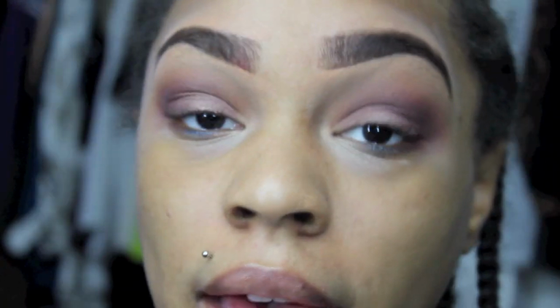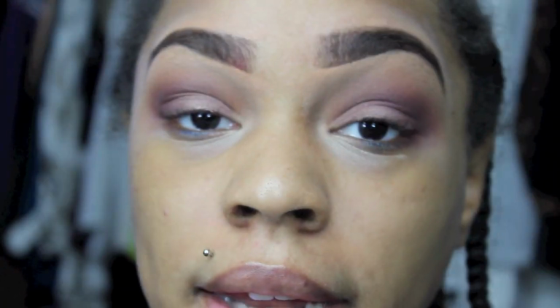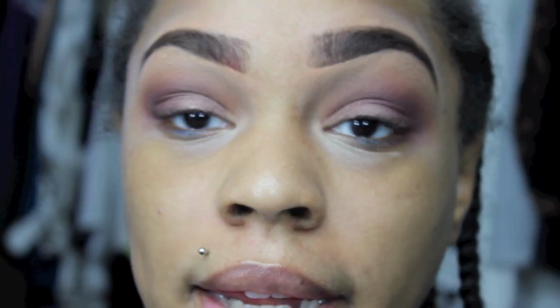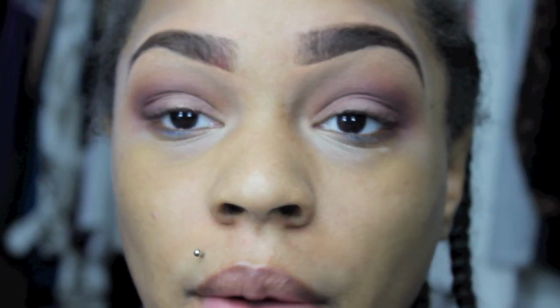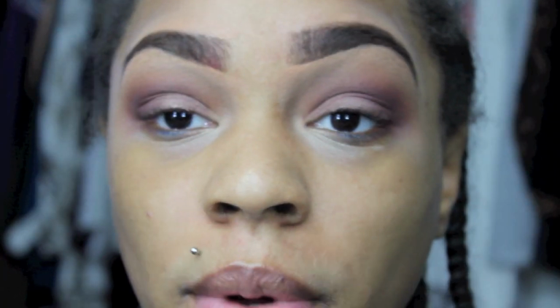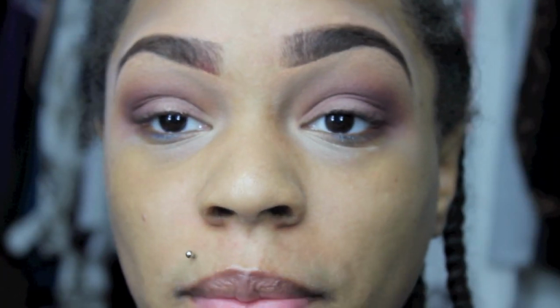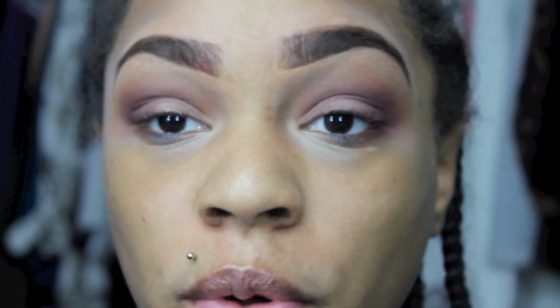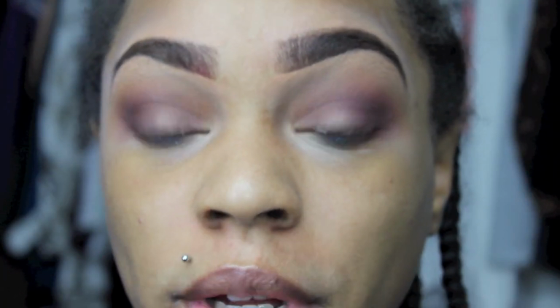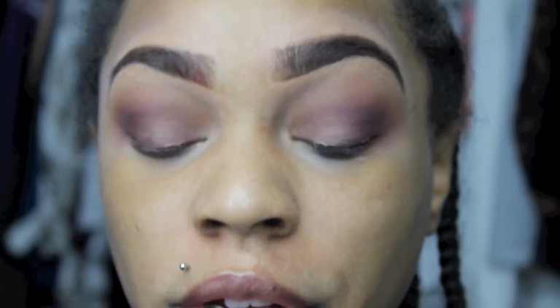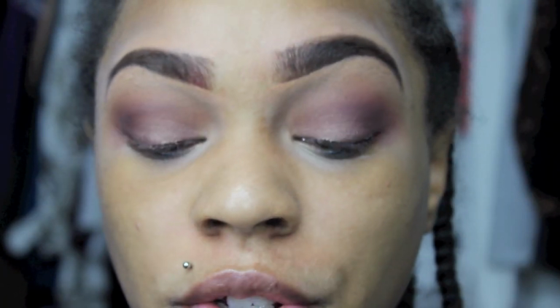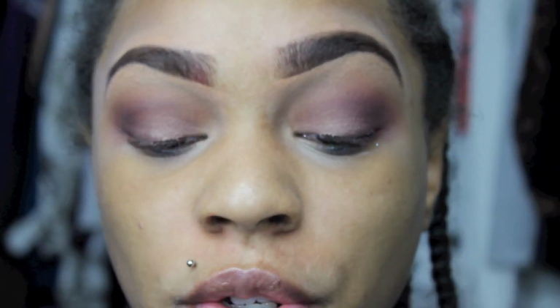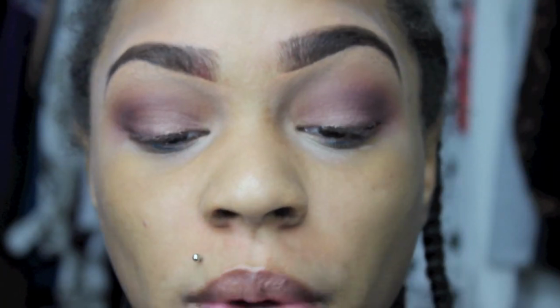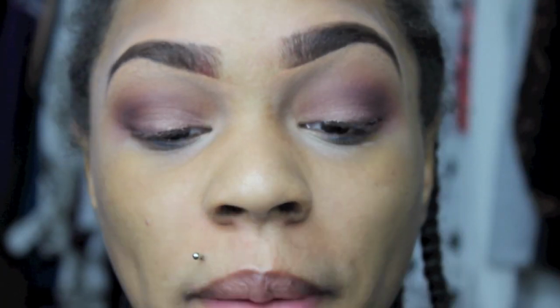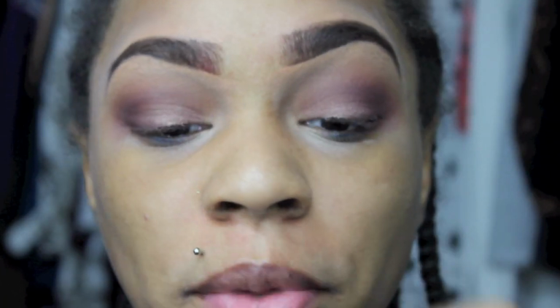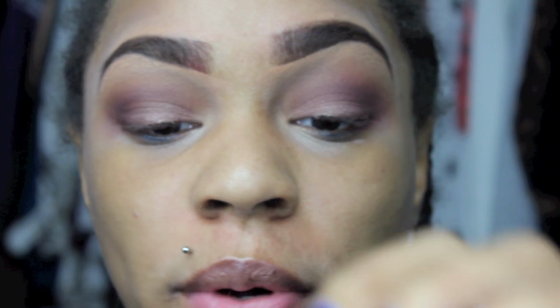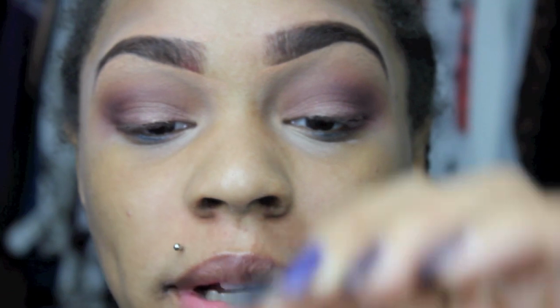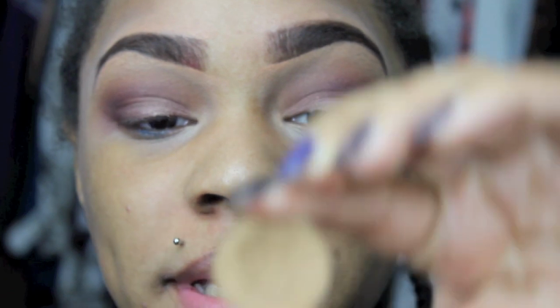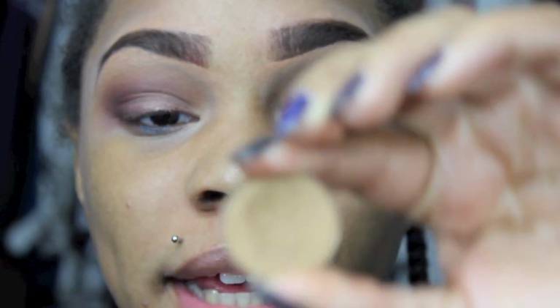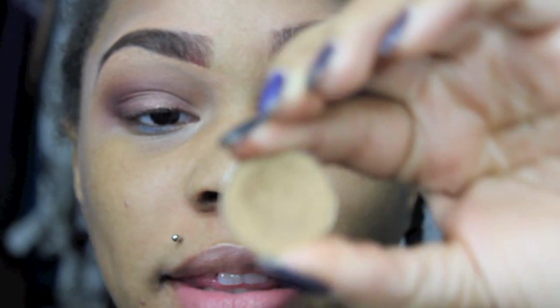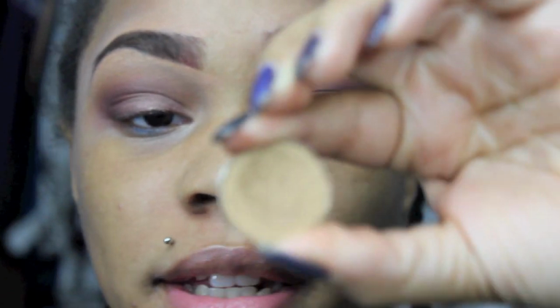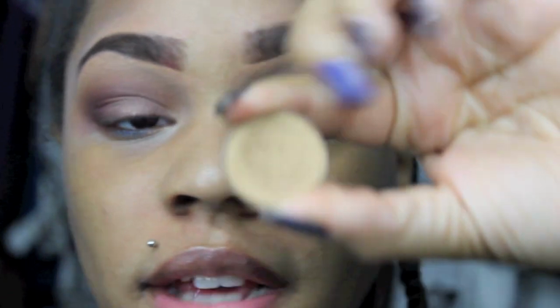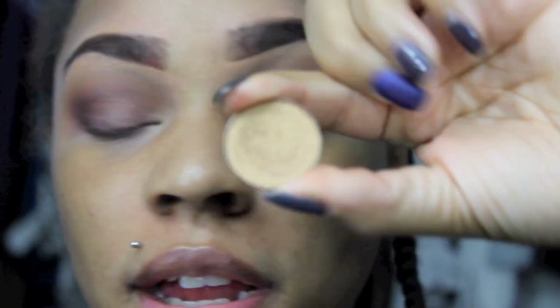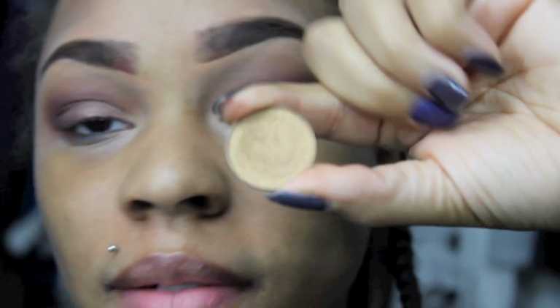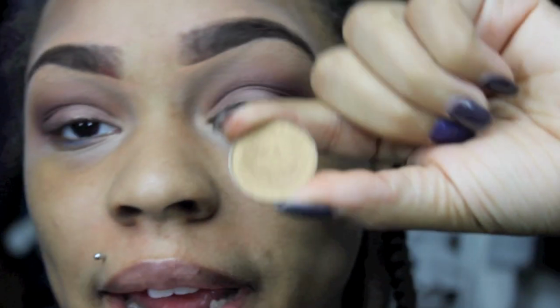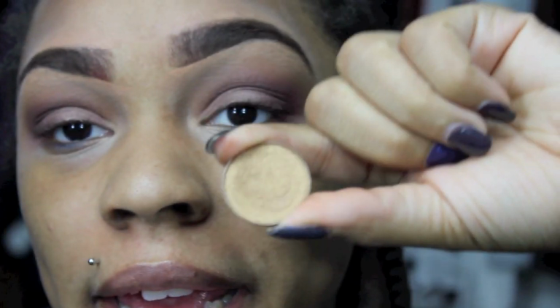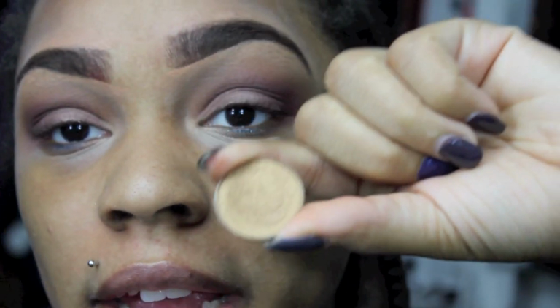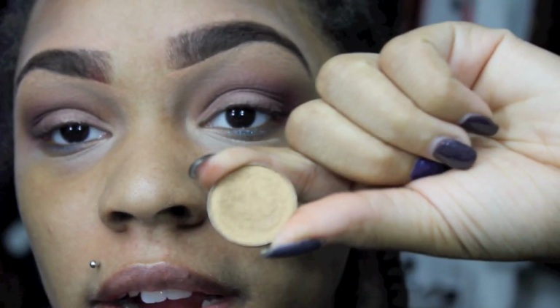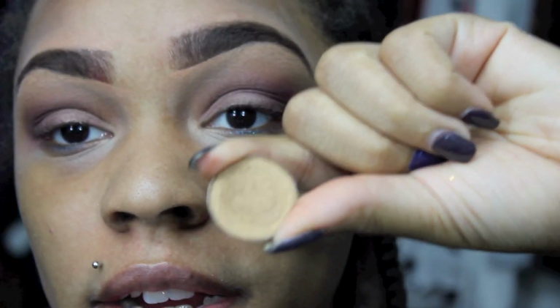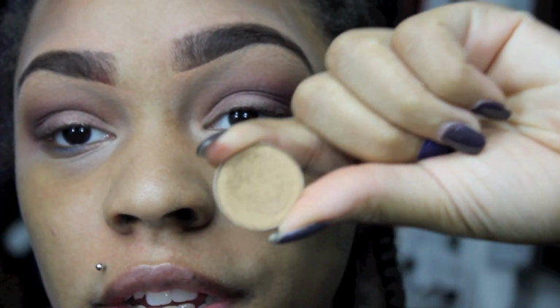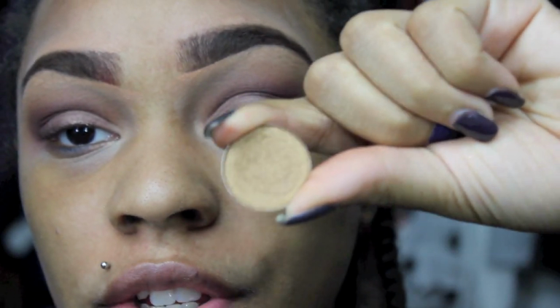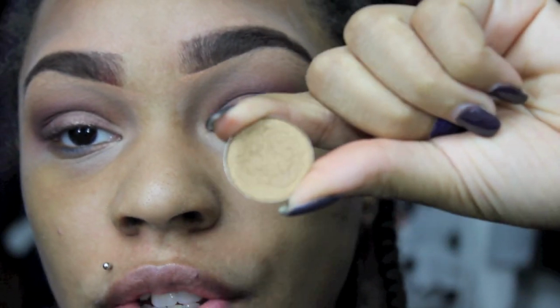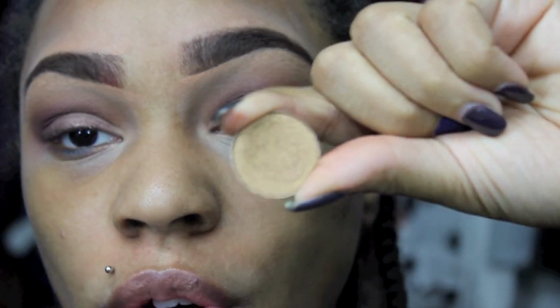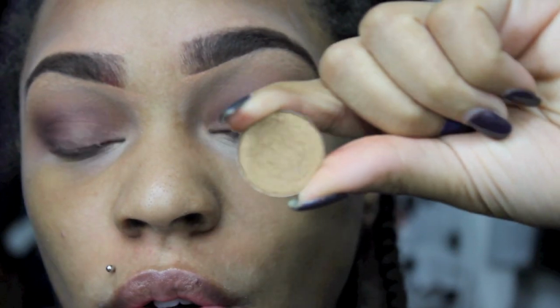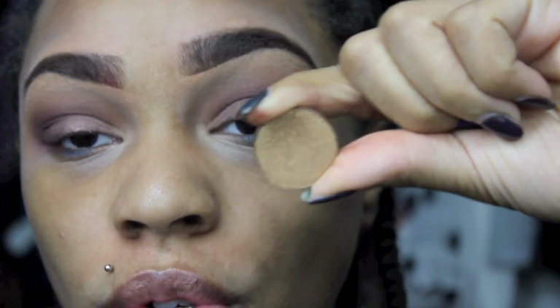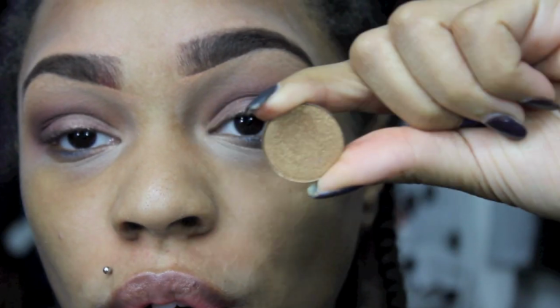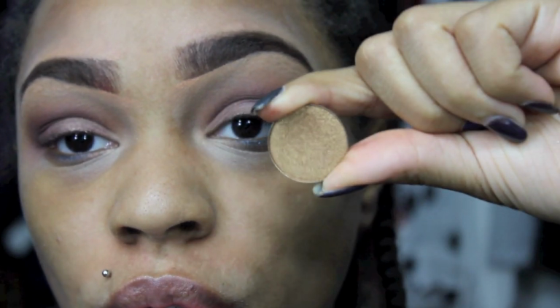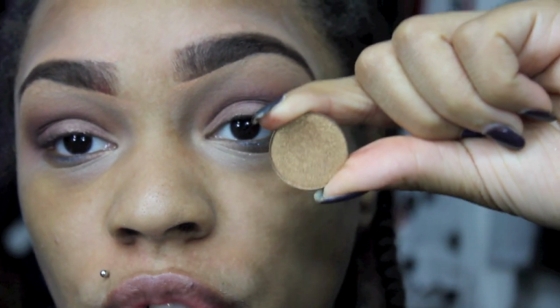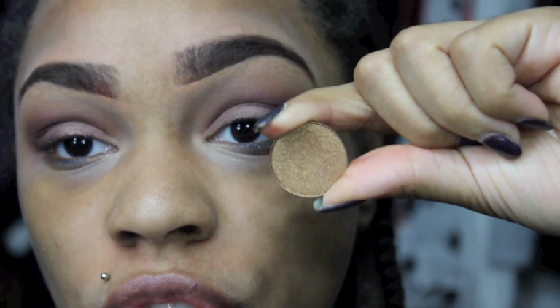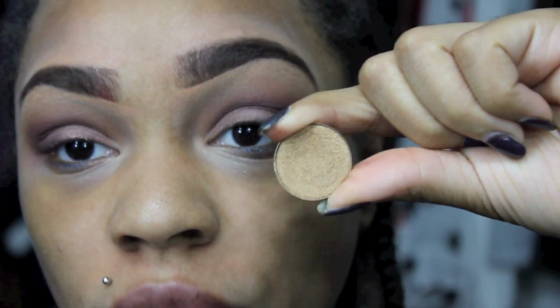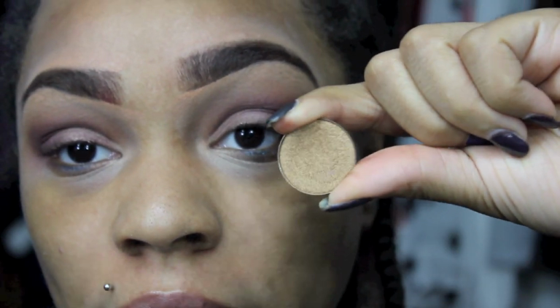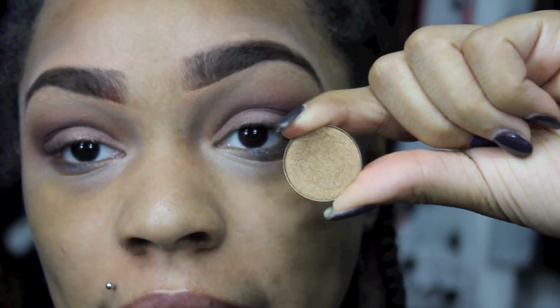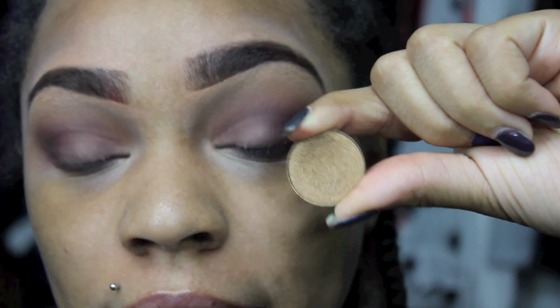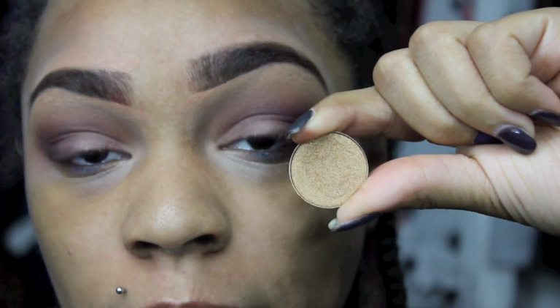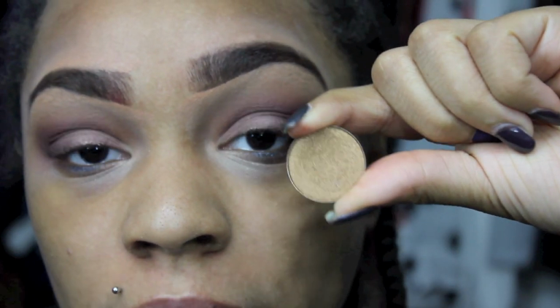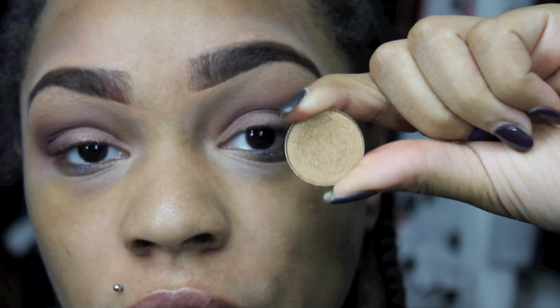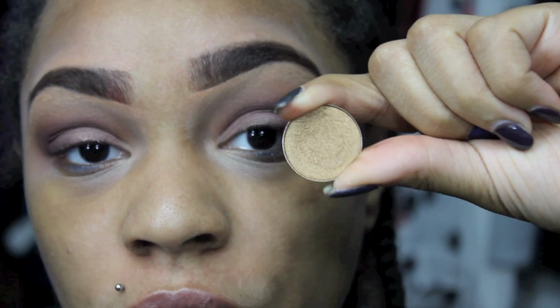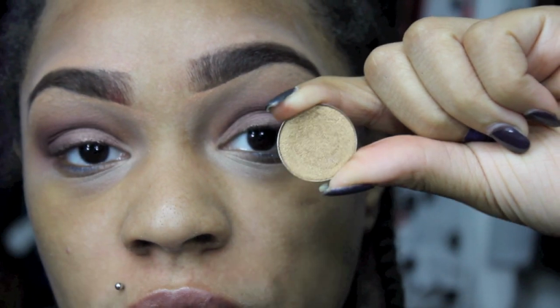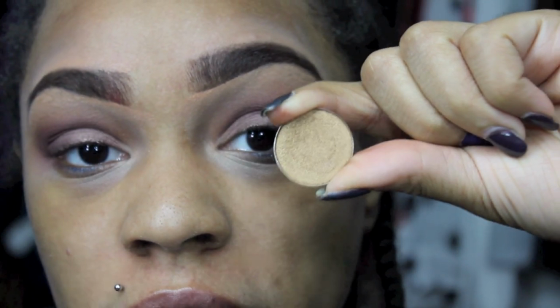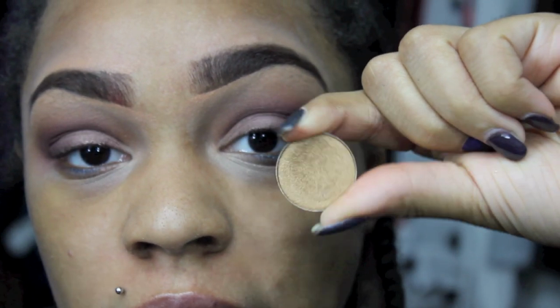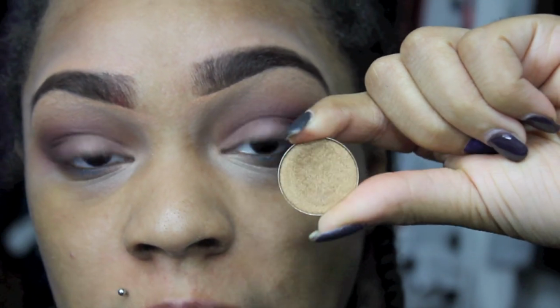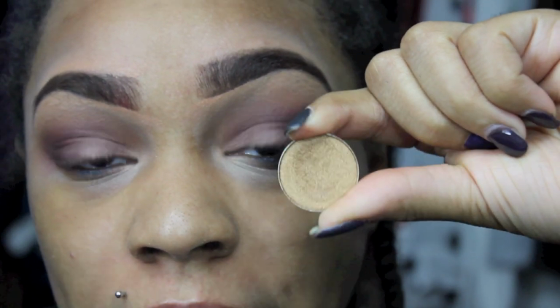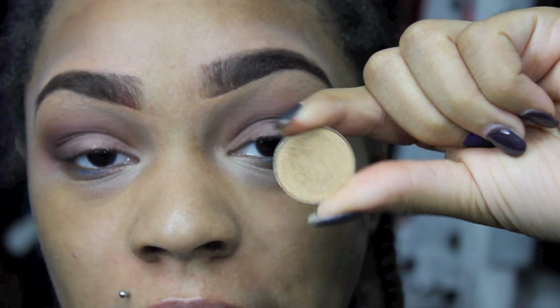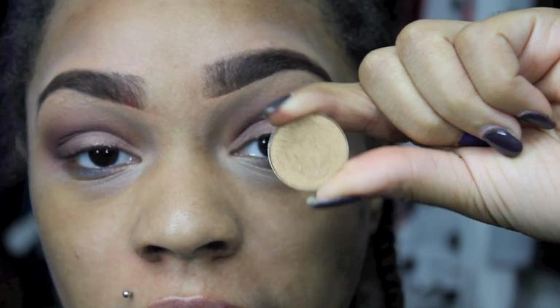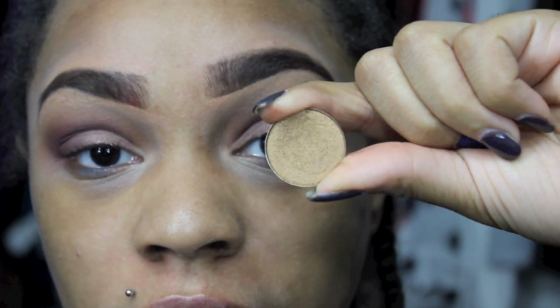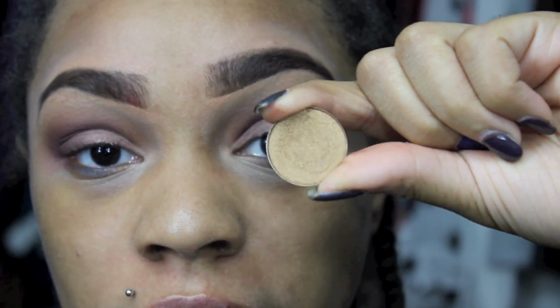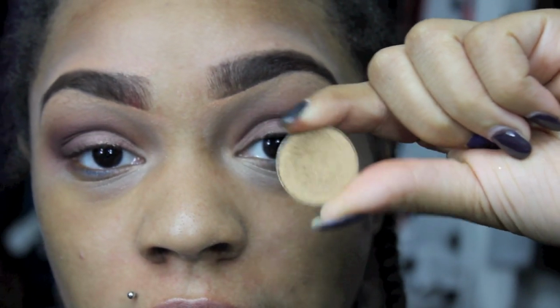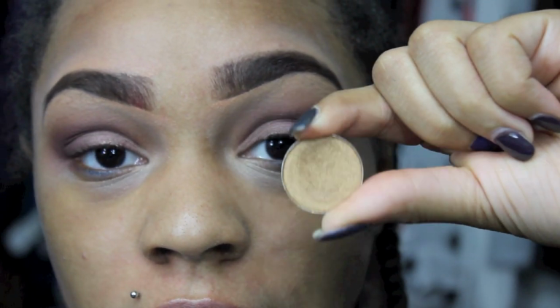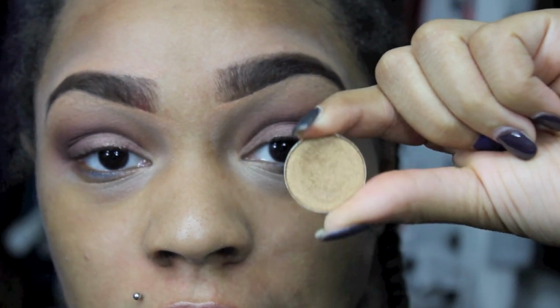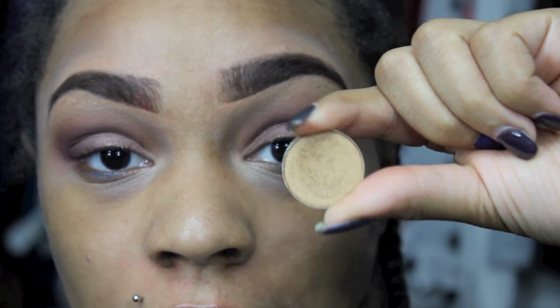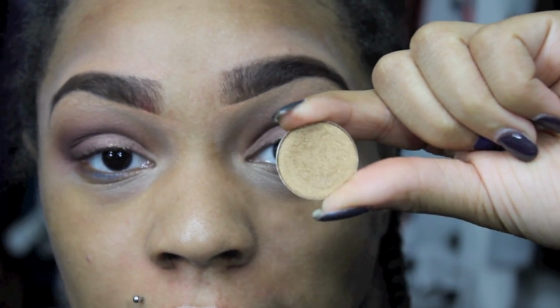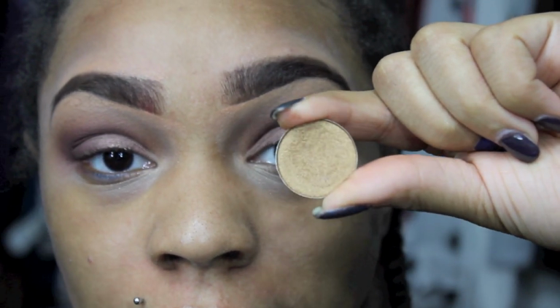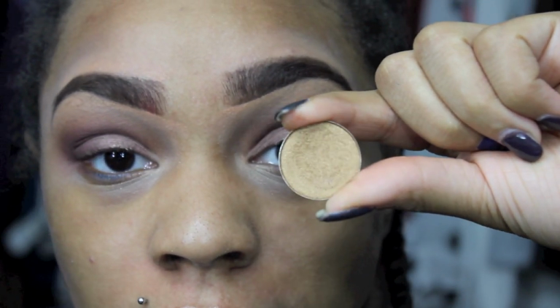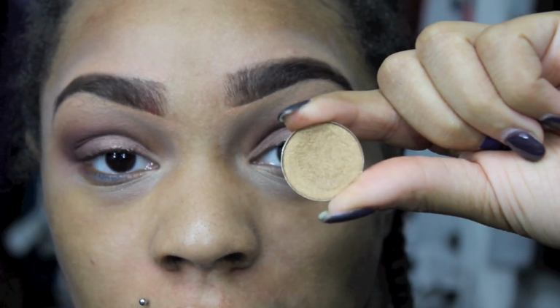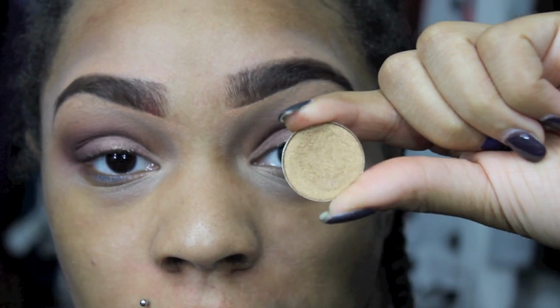Now what I'm going to do, I'm going to take this color right here and this is called Gold Strike, and I'm going to use this as my inner tearduct highlight color.